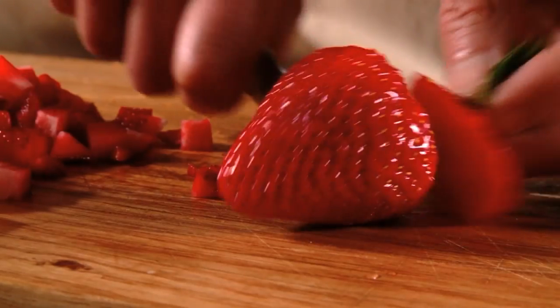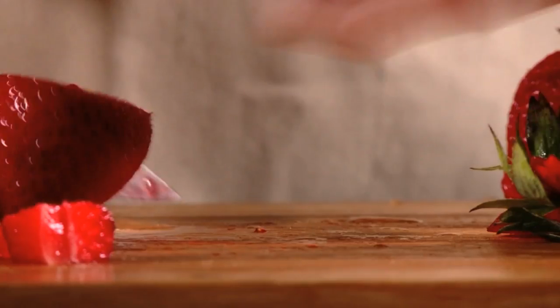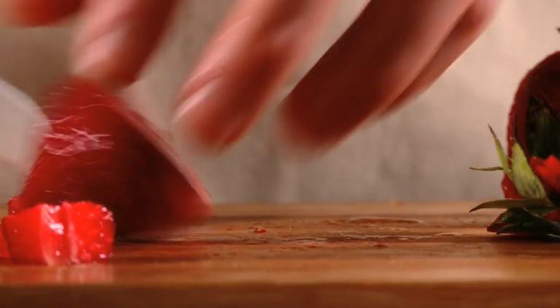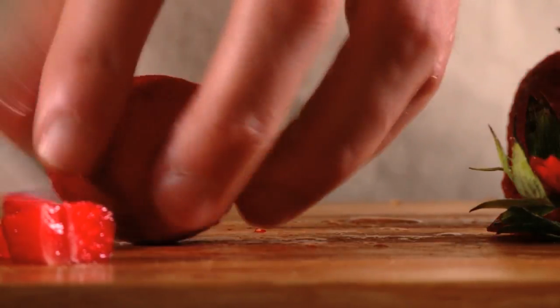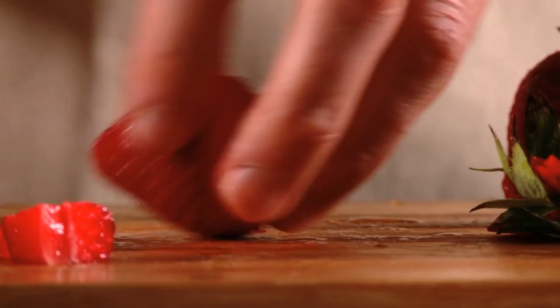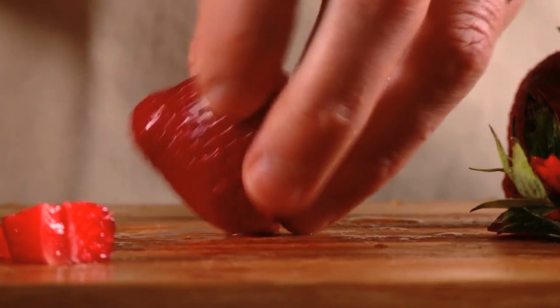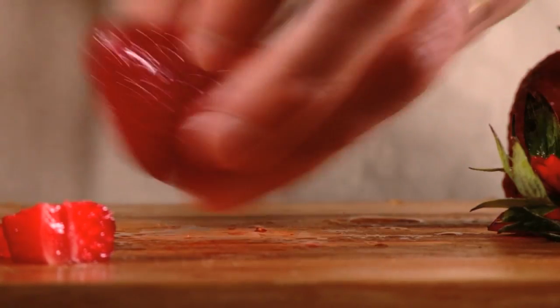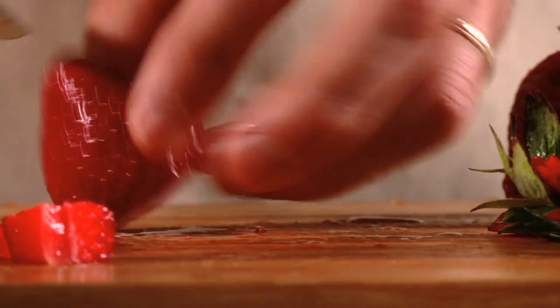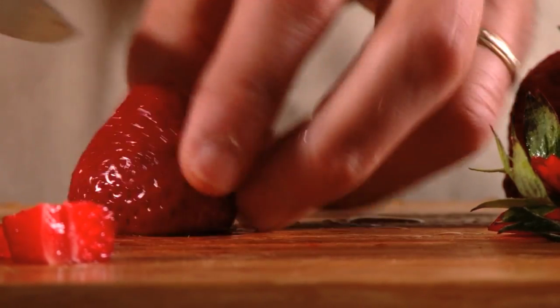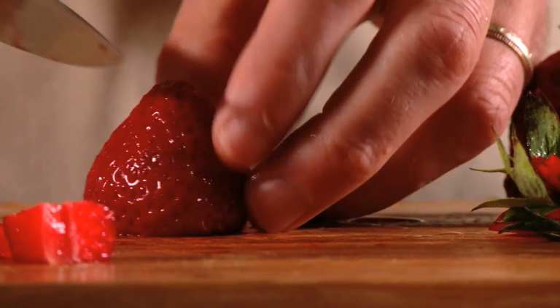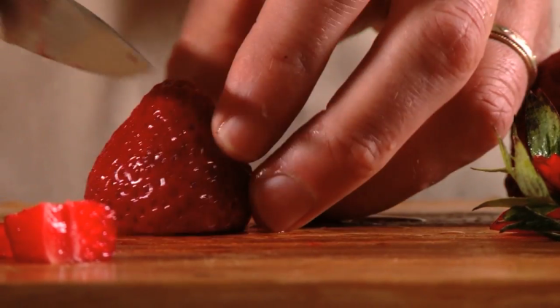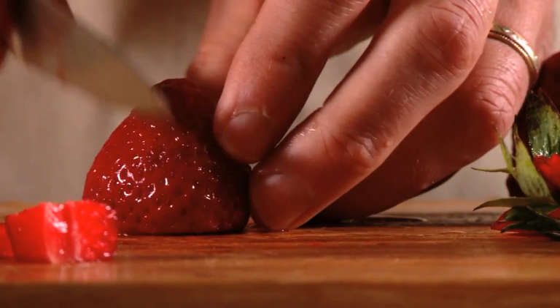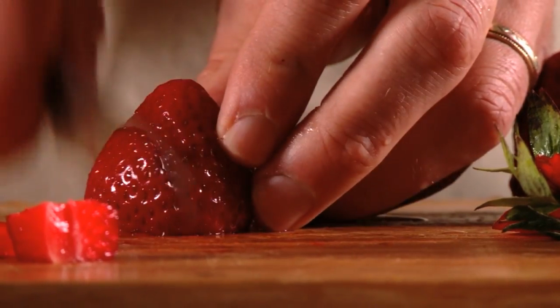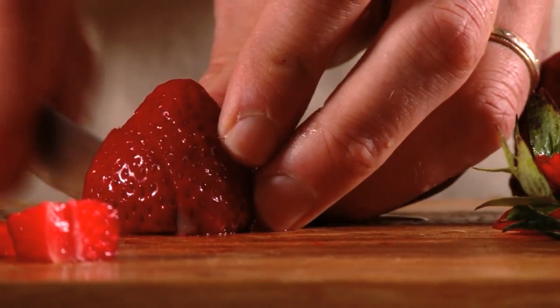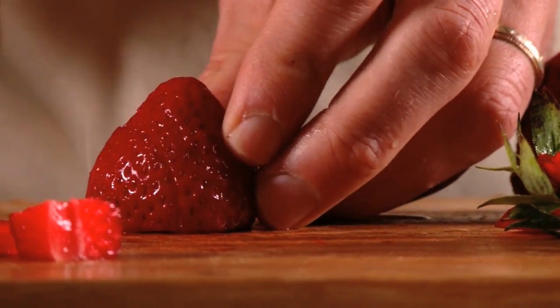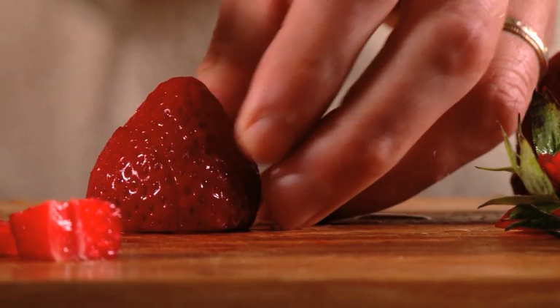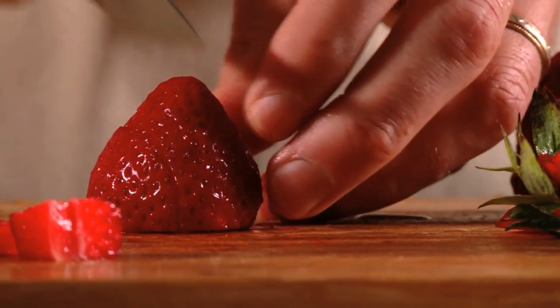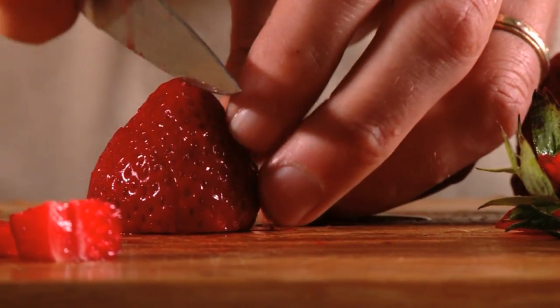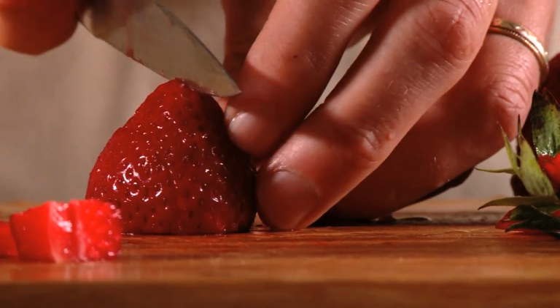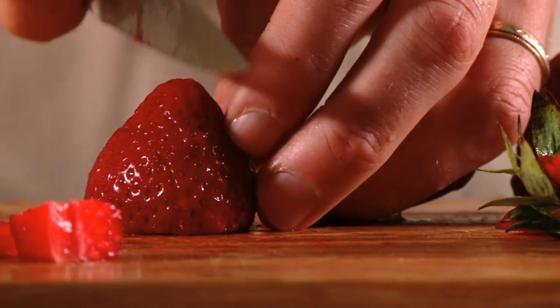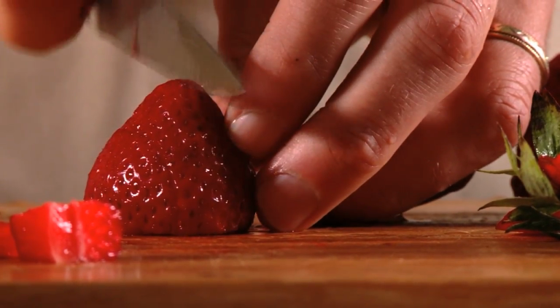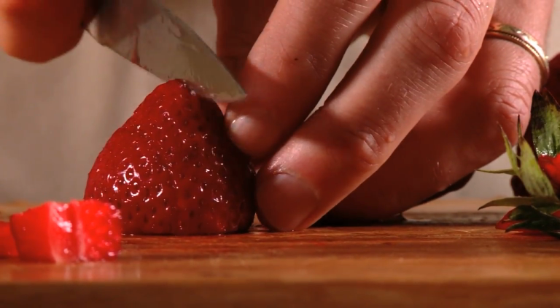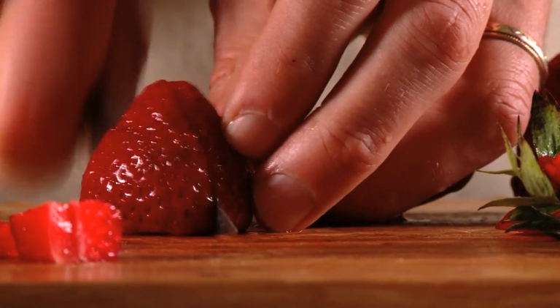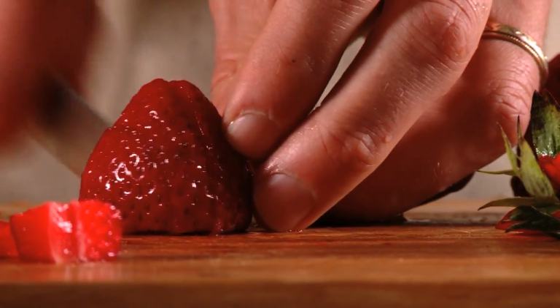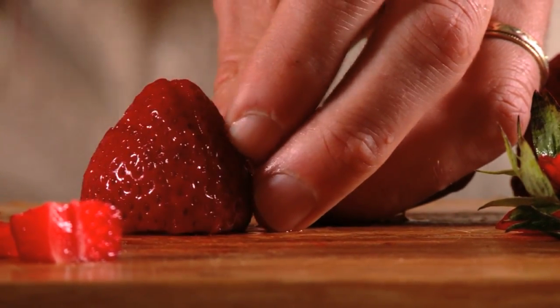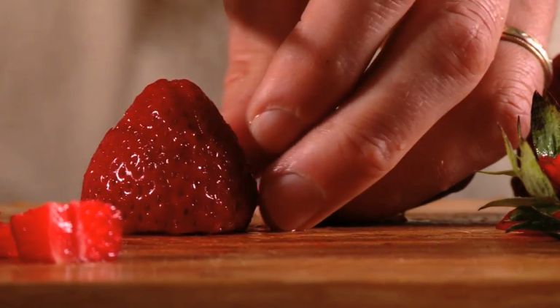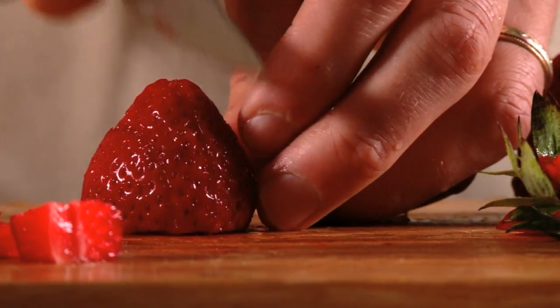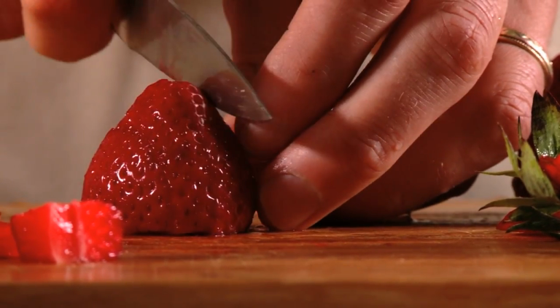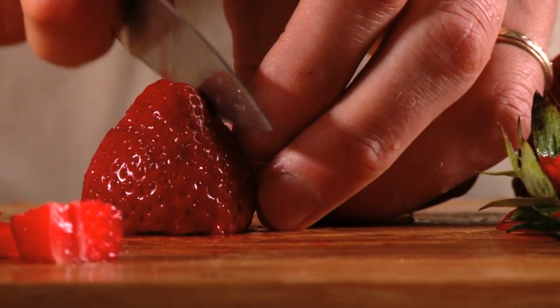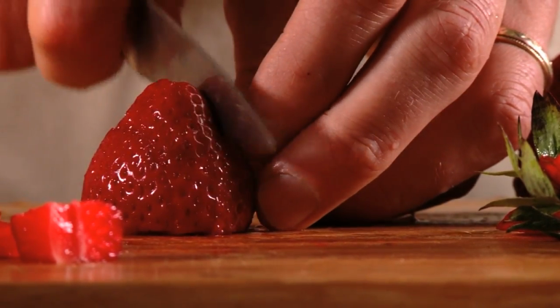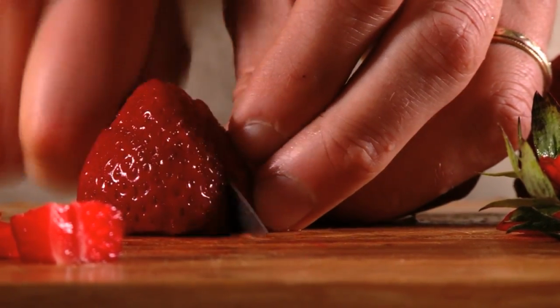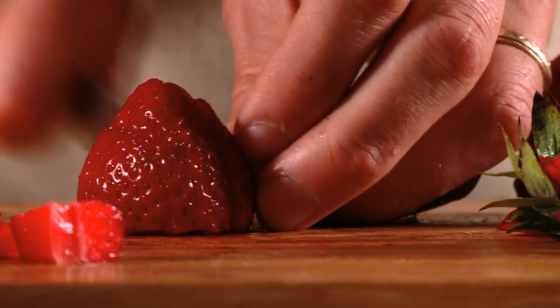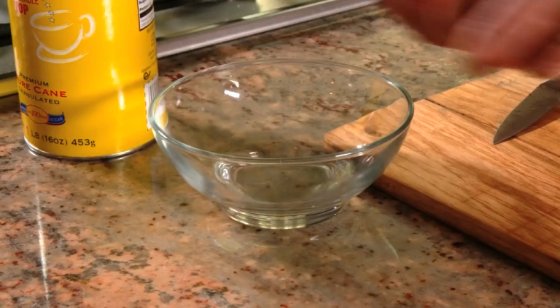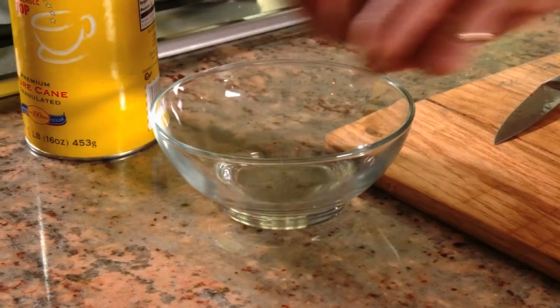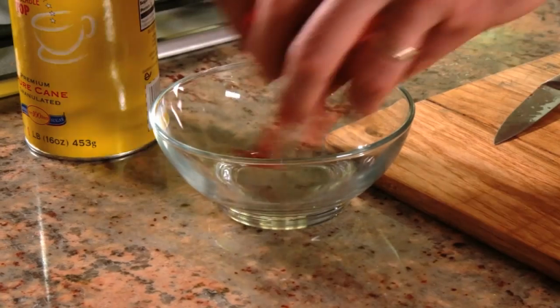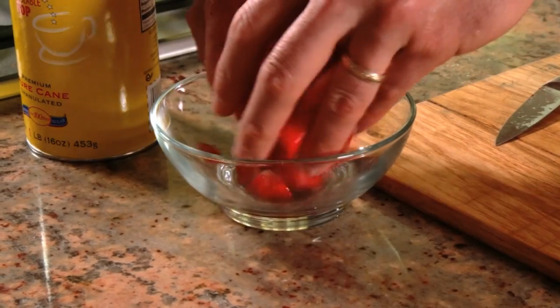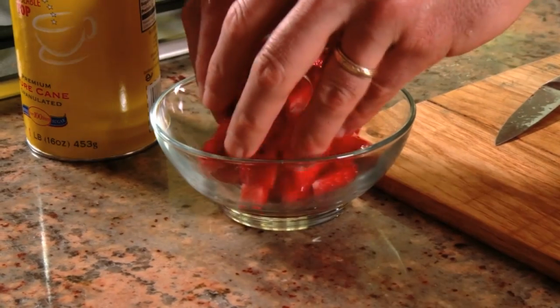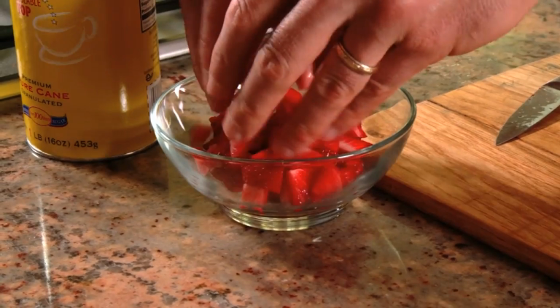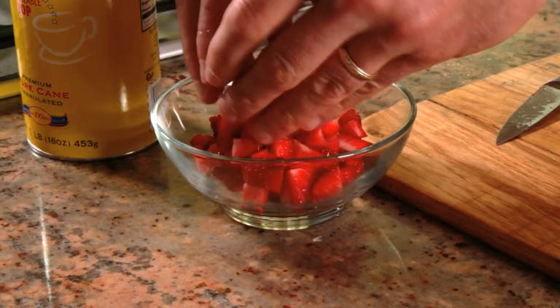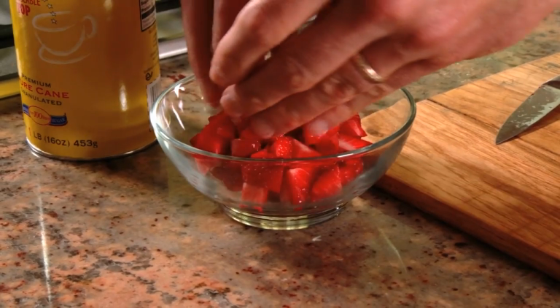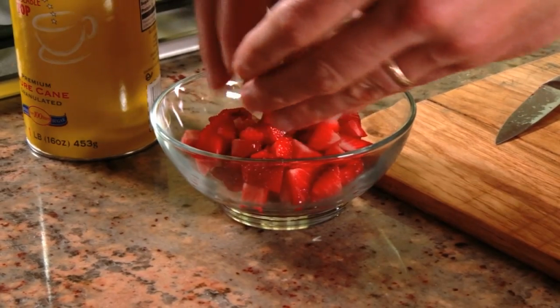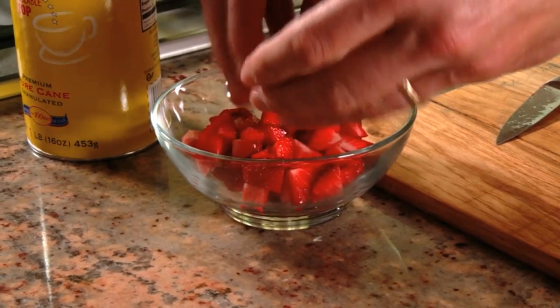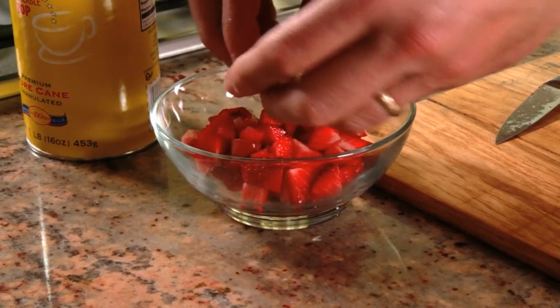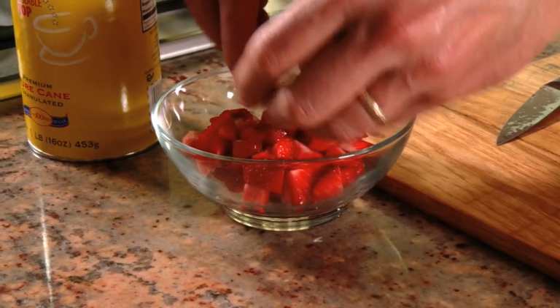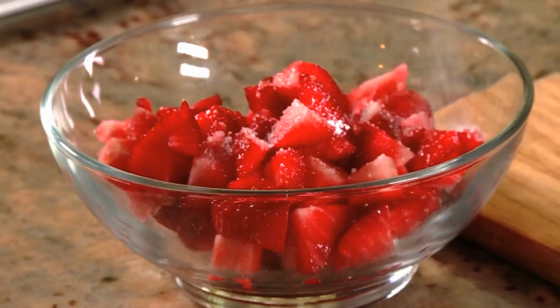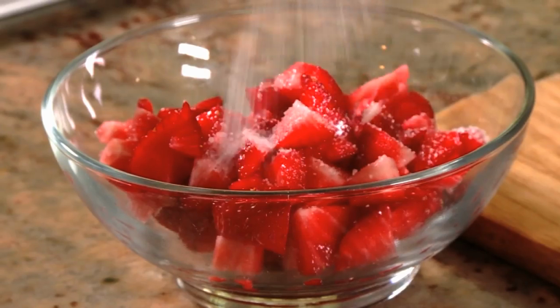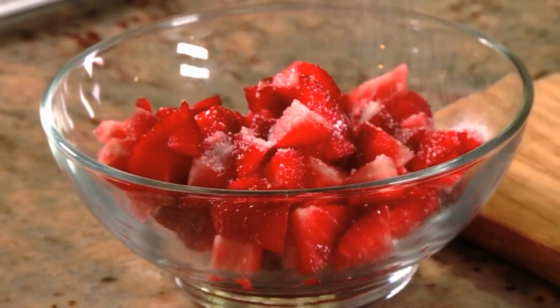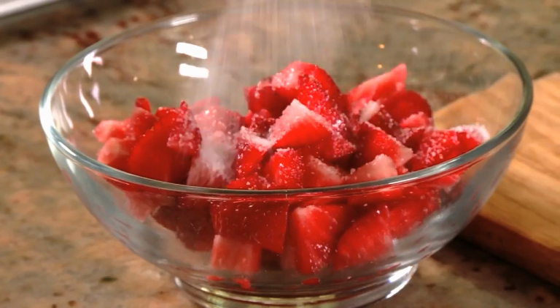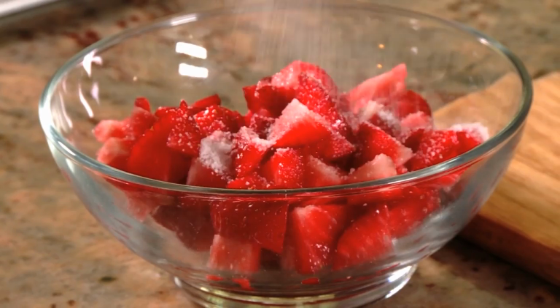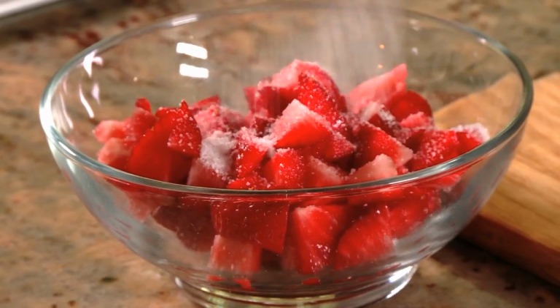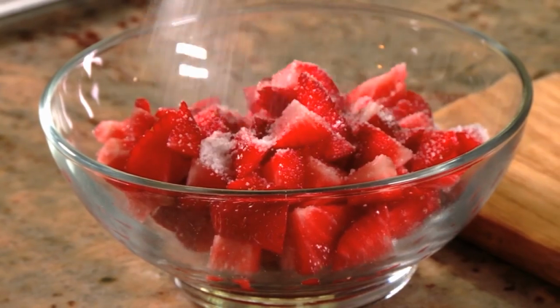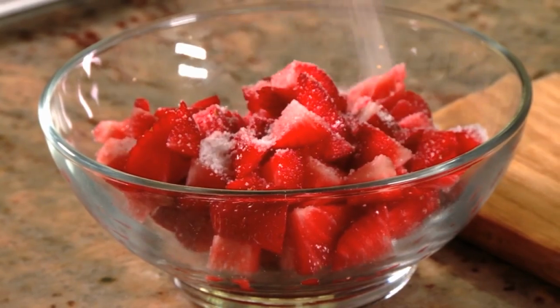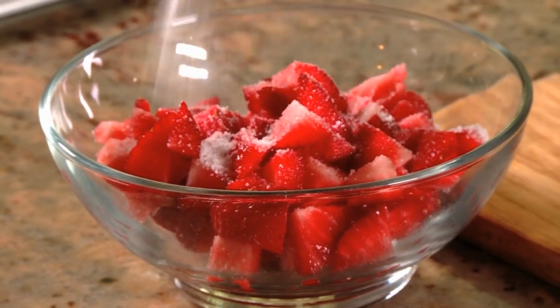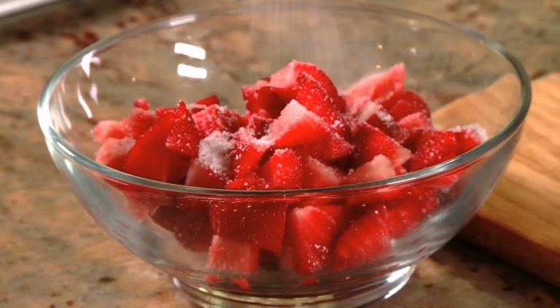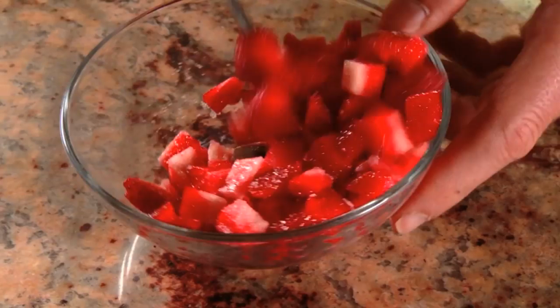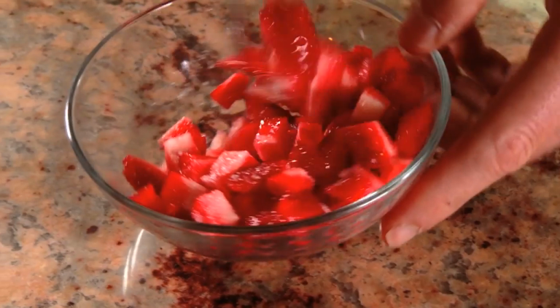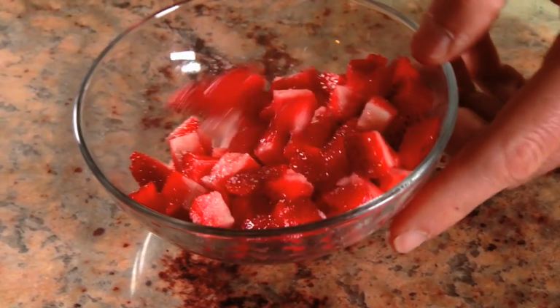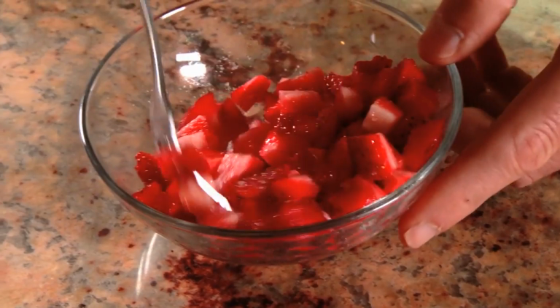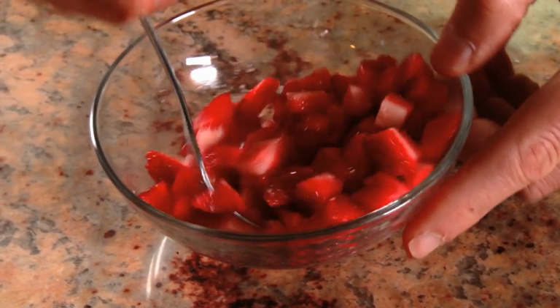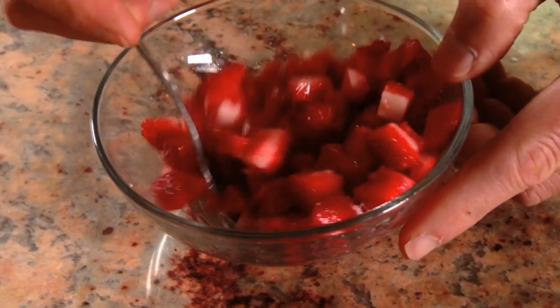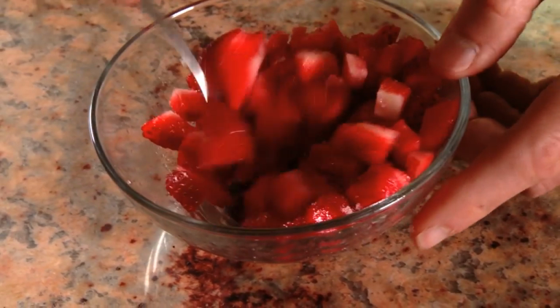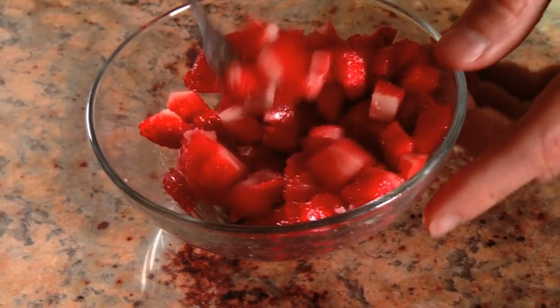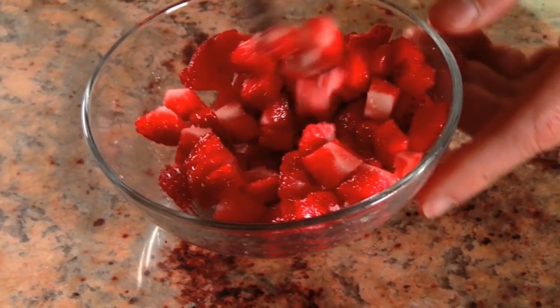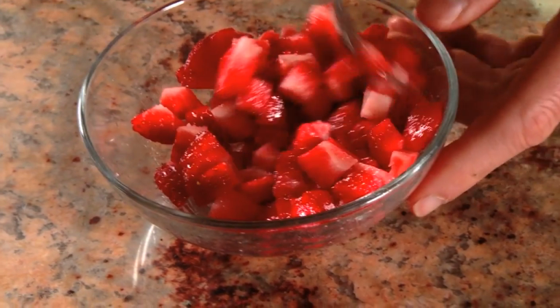Begin by cutting up some fresh strawberries into bite-sized pieces. Place them in a small bowl, sprinkle them with sugar, and stir to combine.